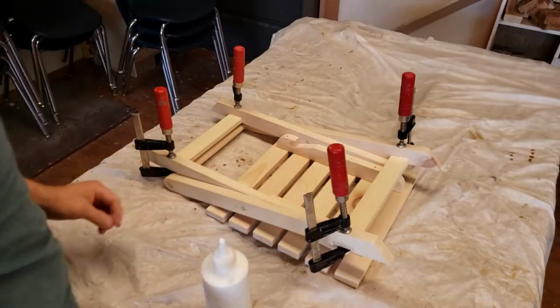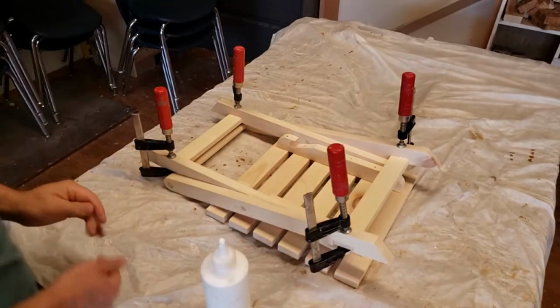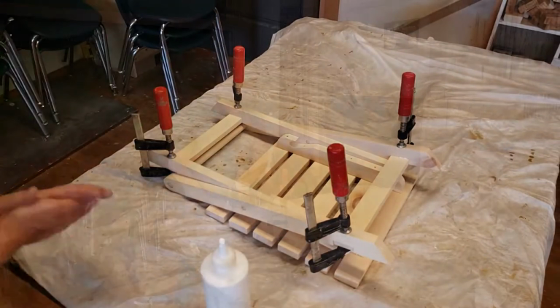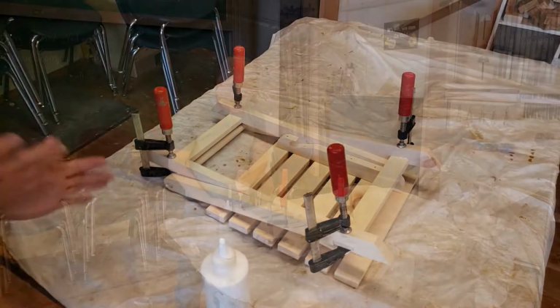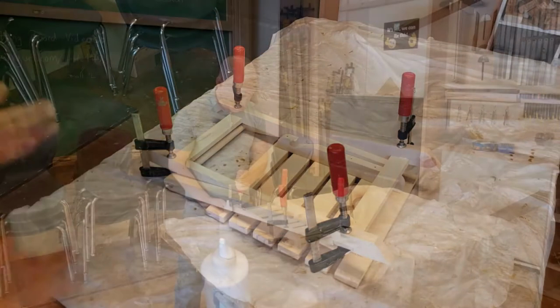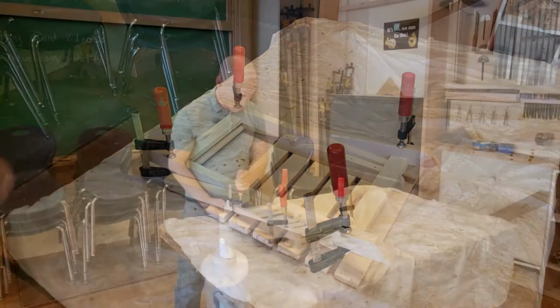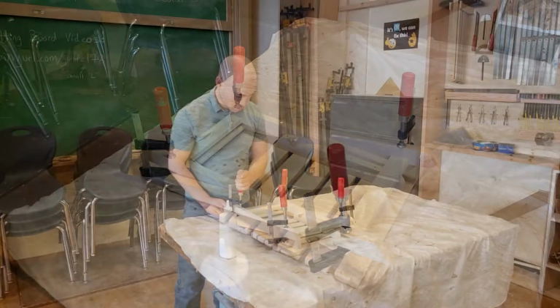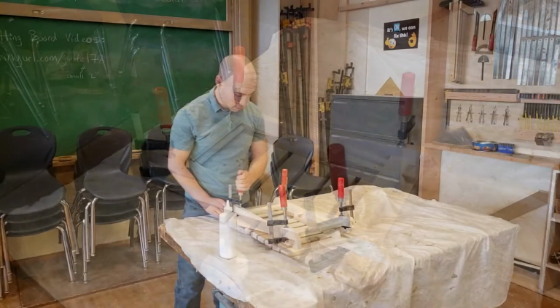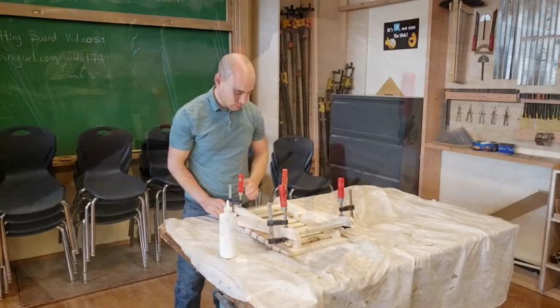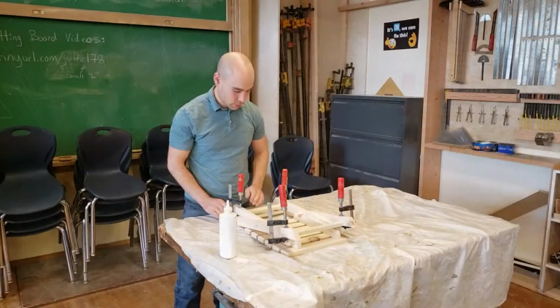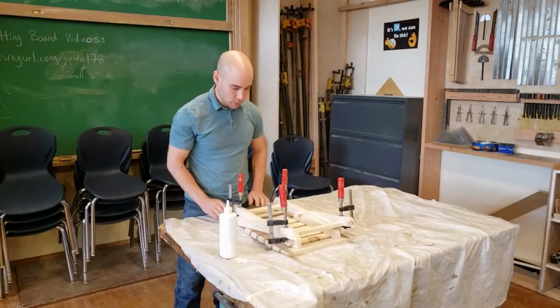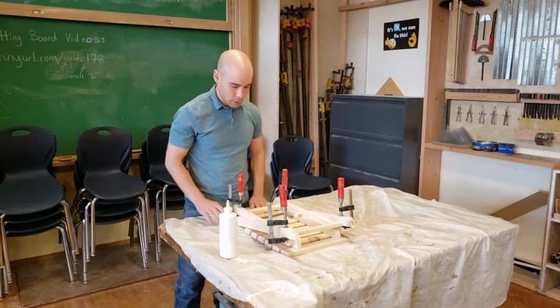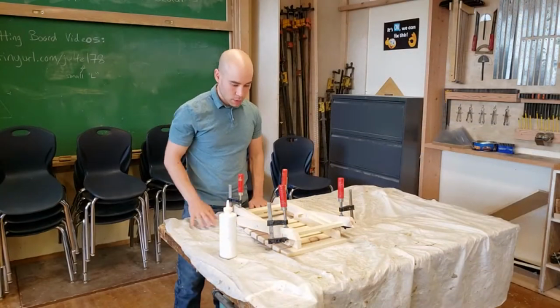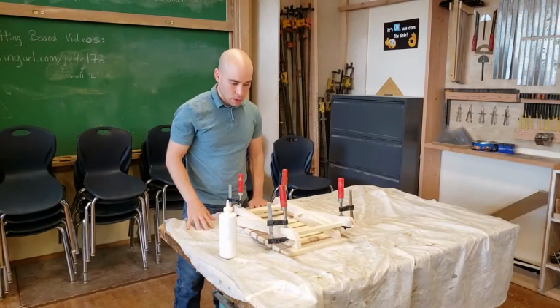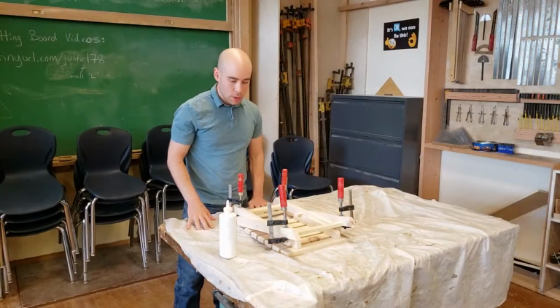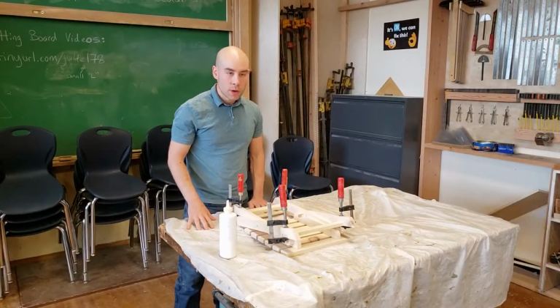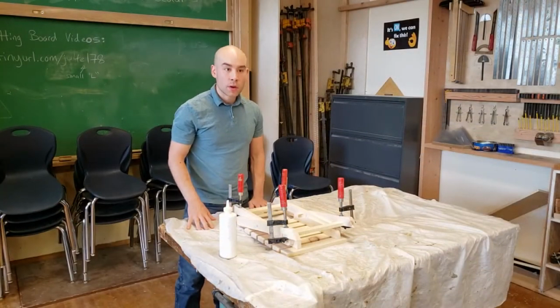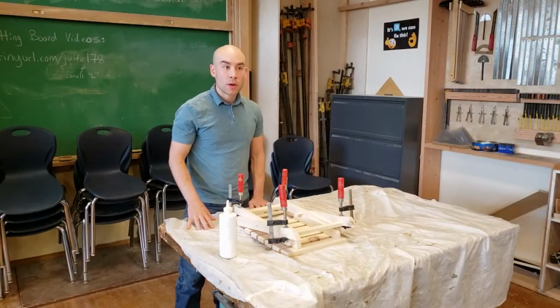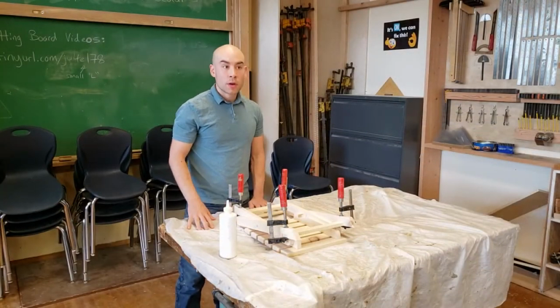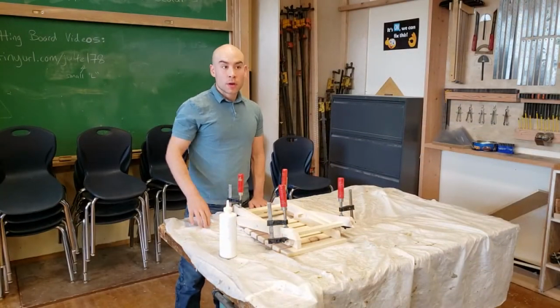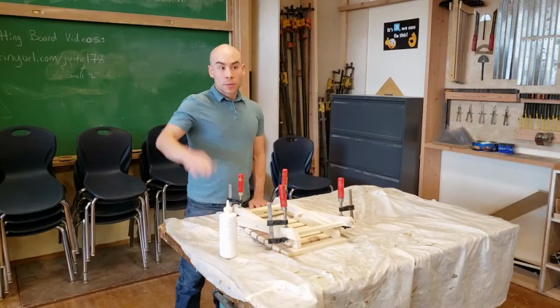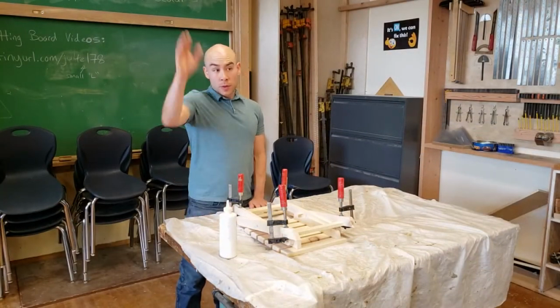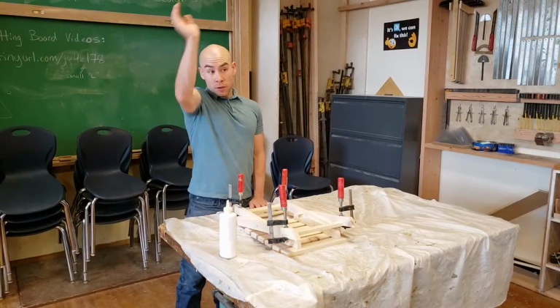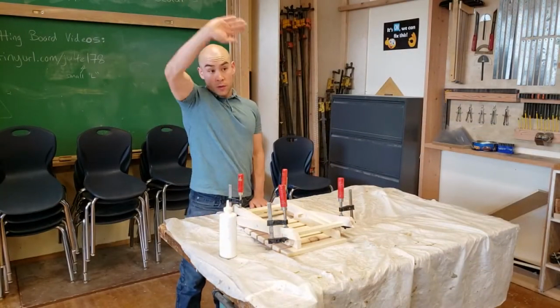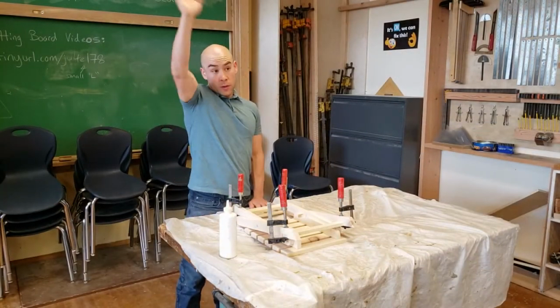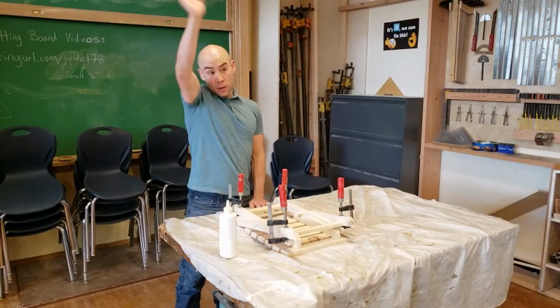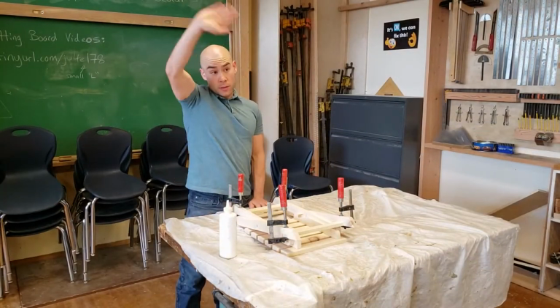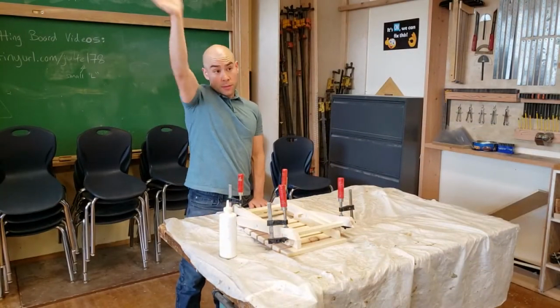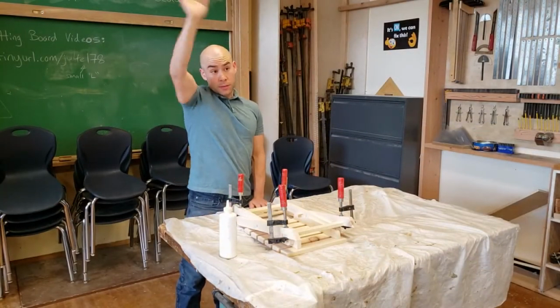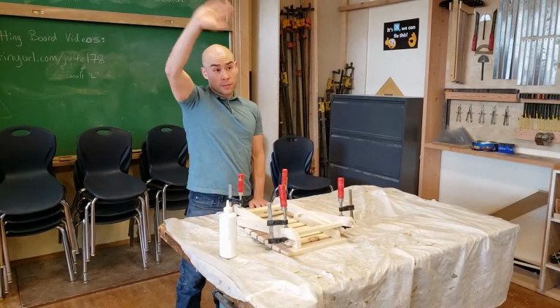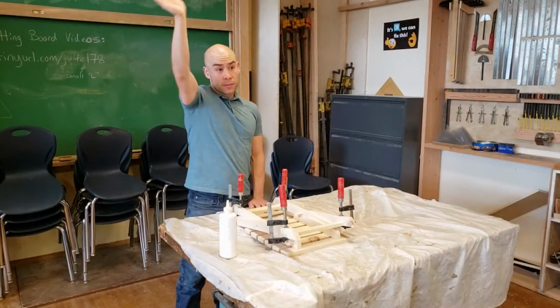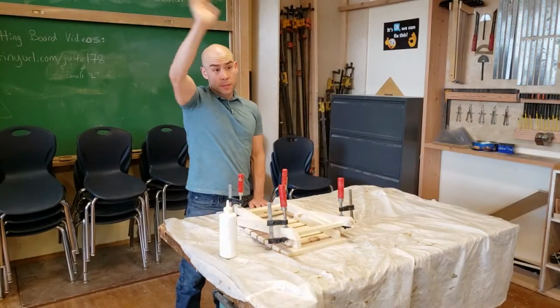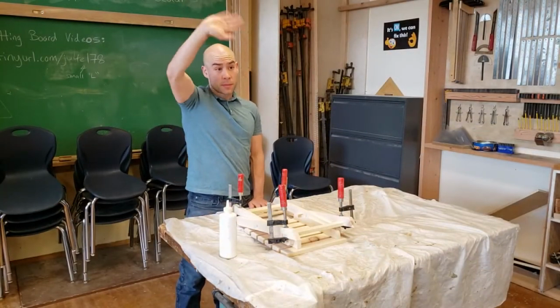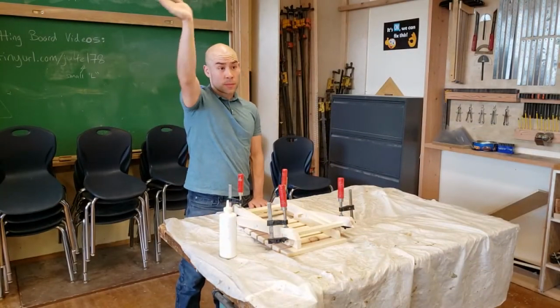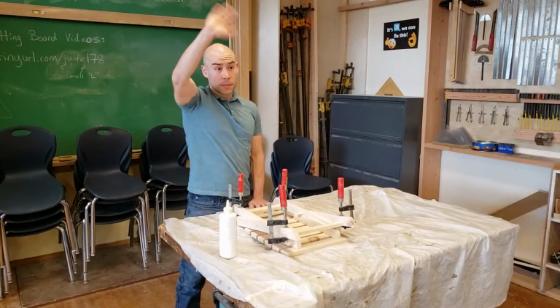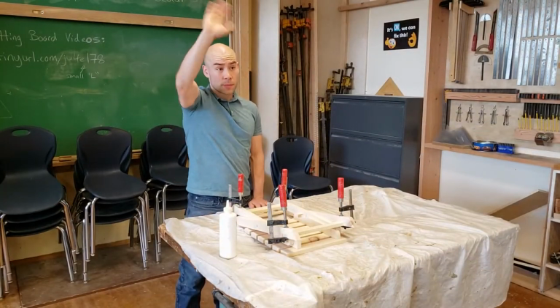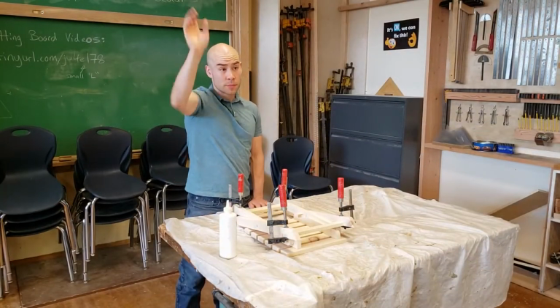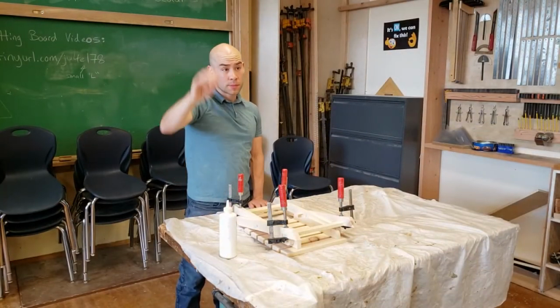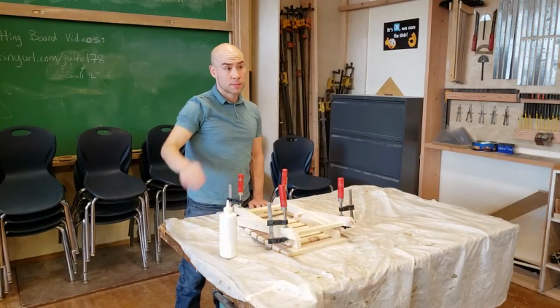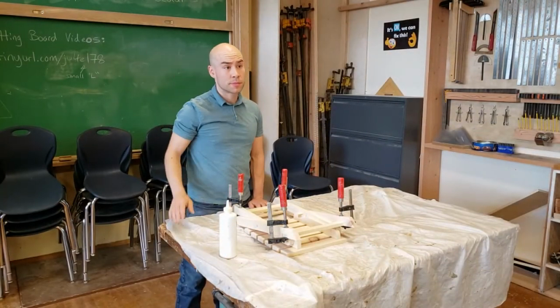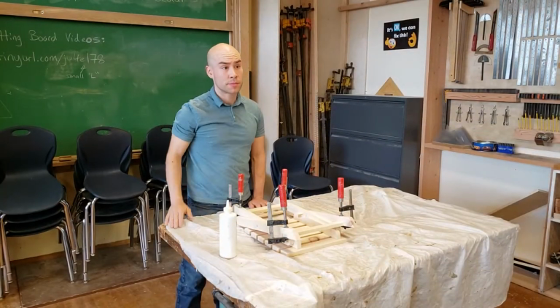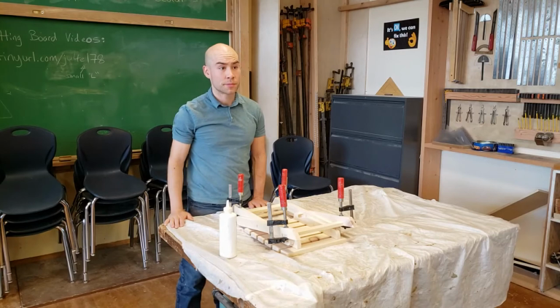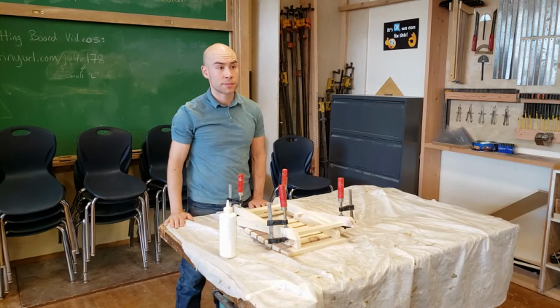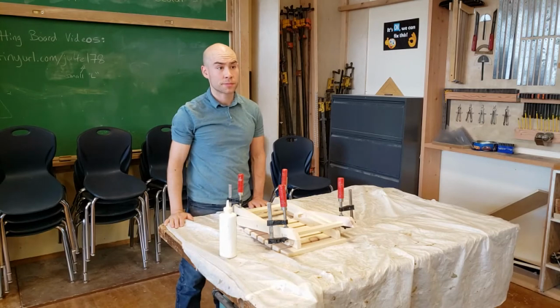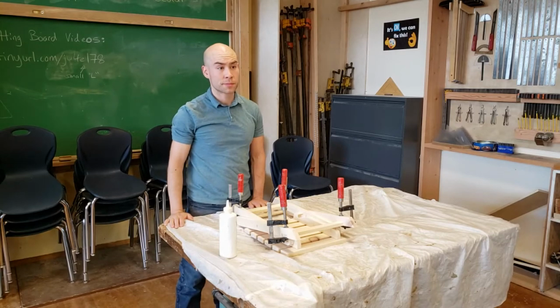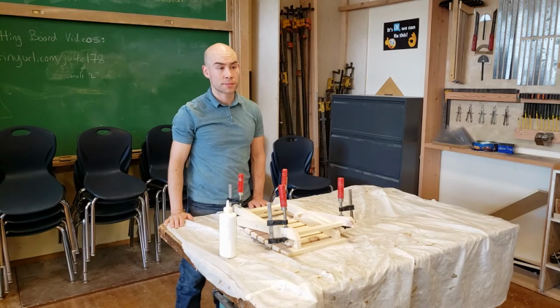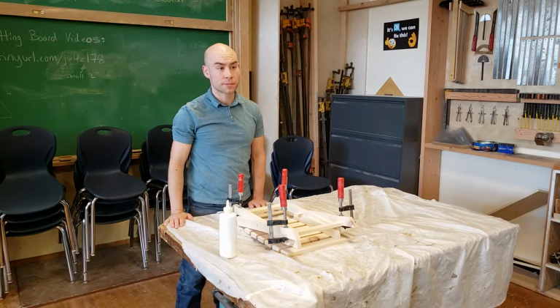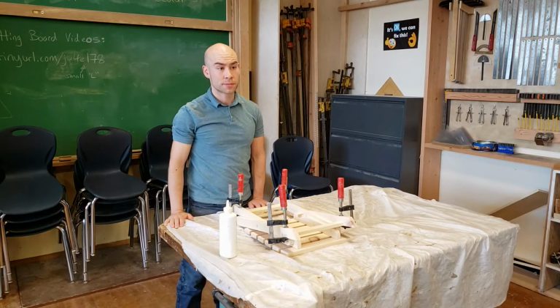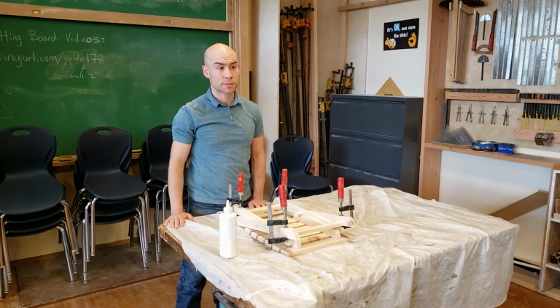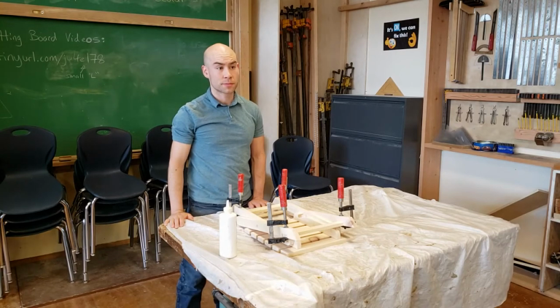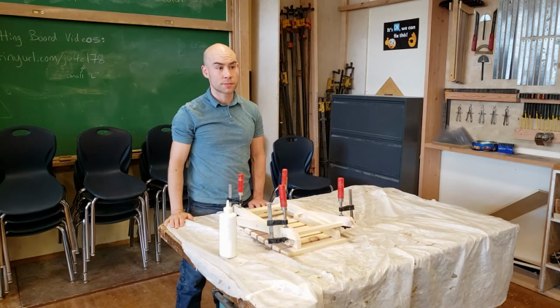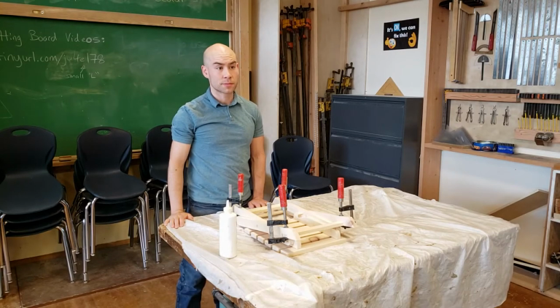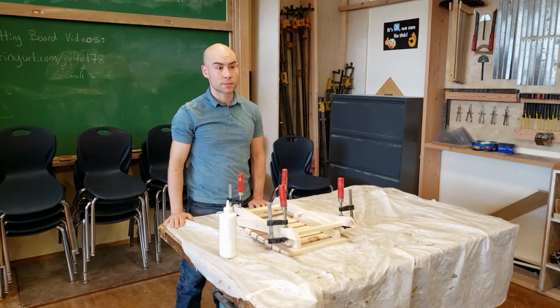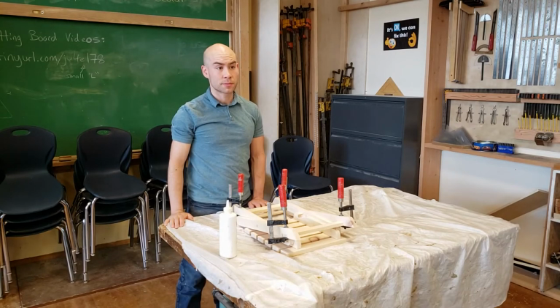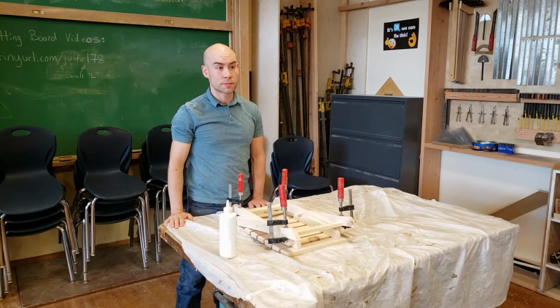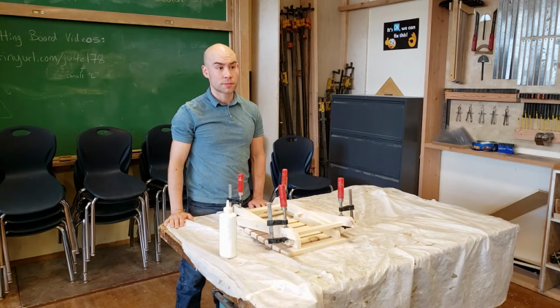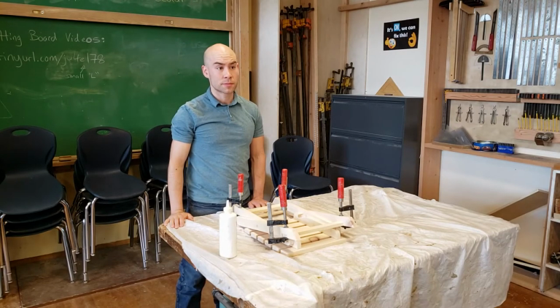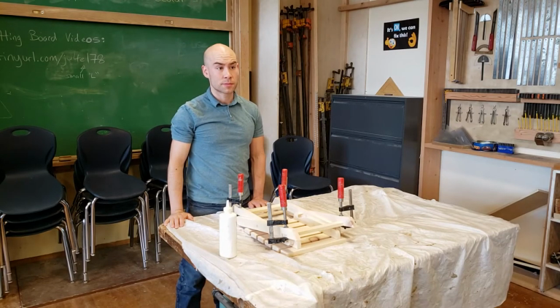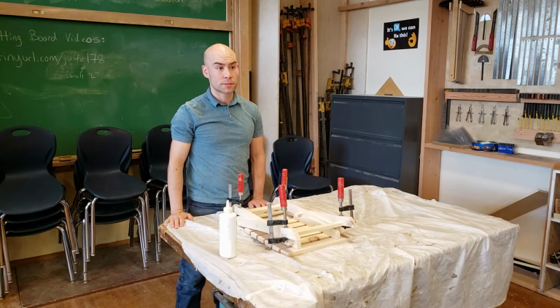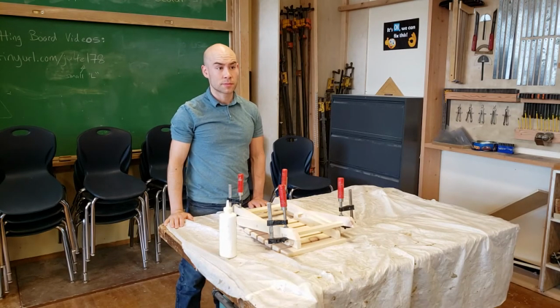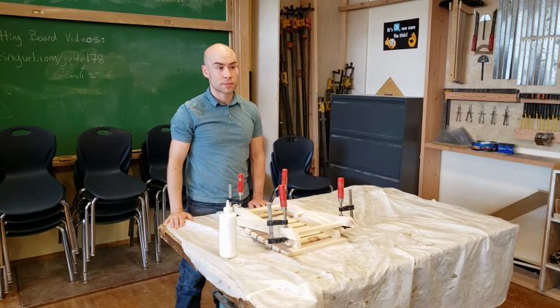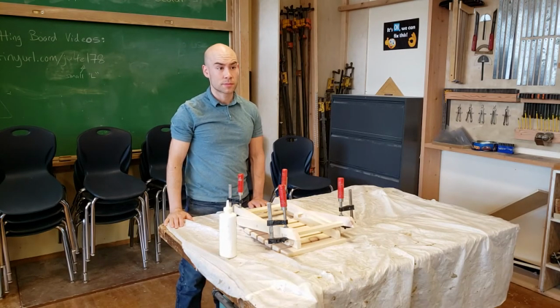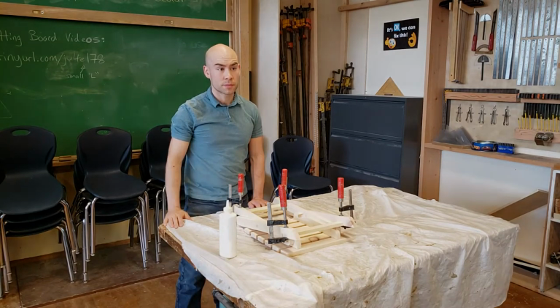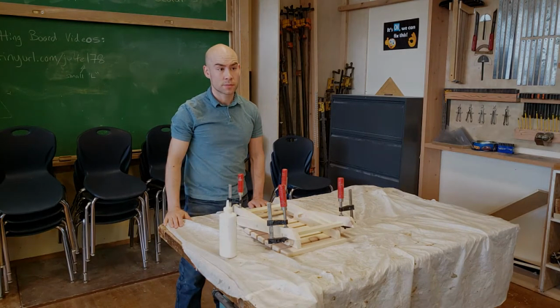Show your instructor your work. Do this immediately after you're done gluing, before the glue has a chance to dry. Goodbye.